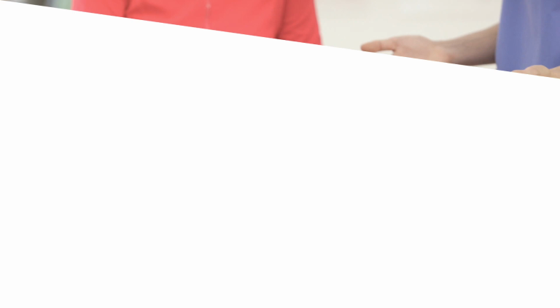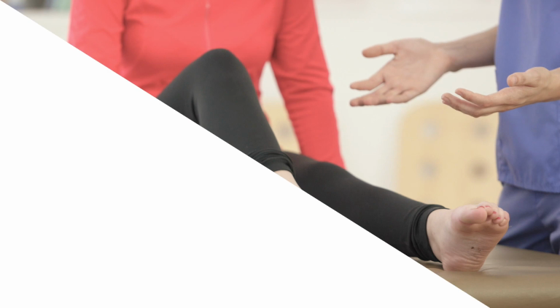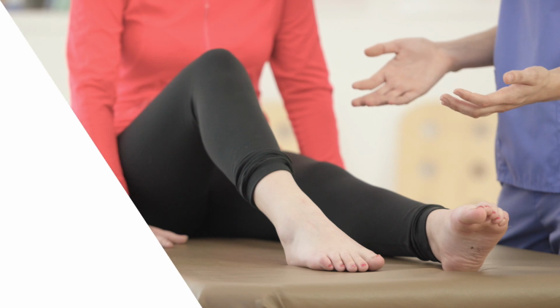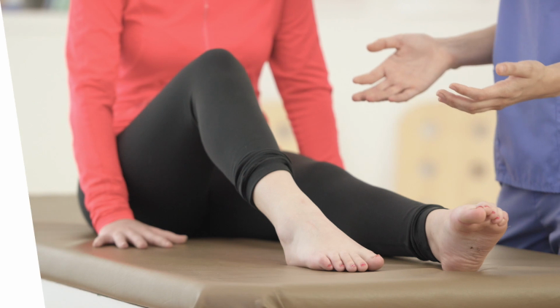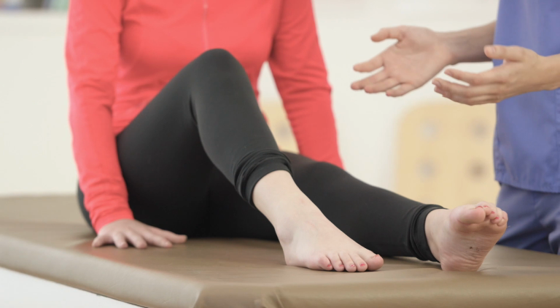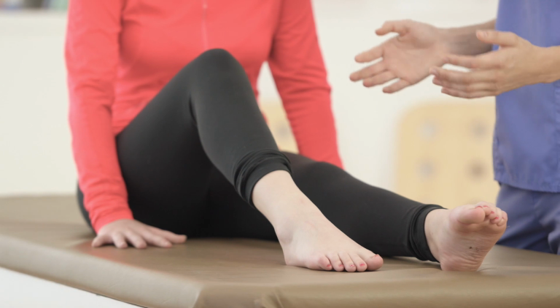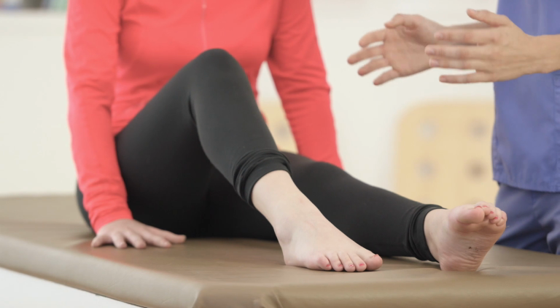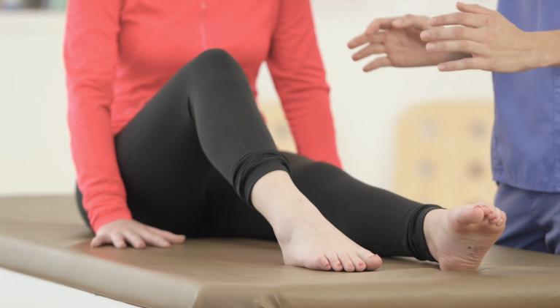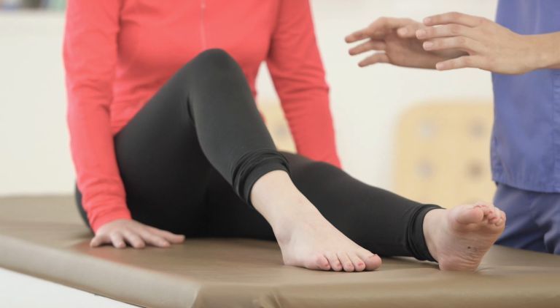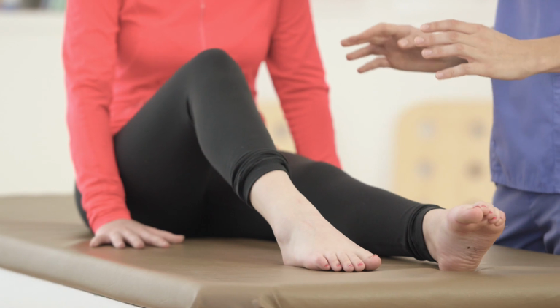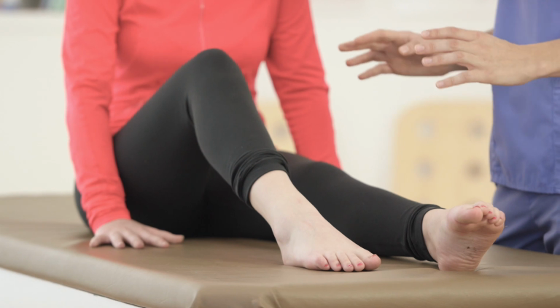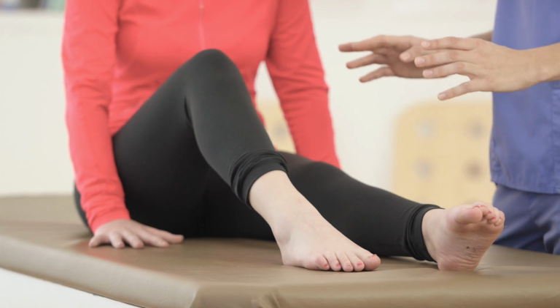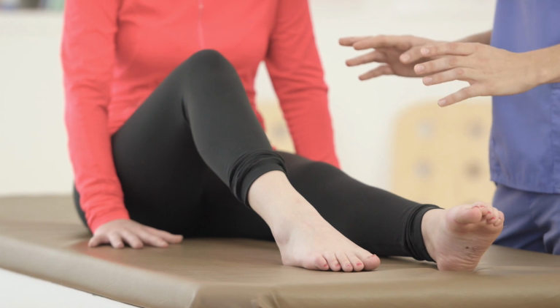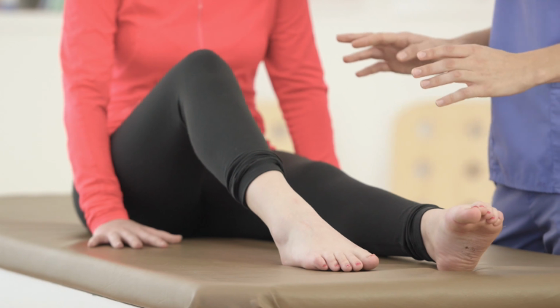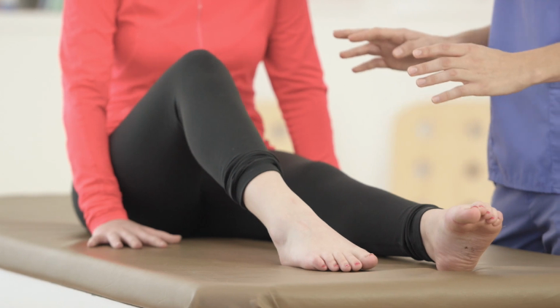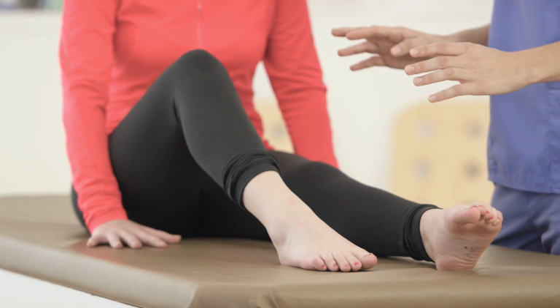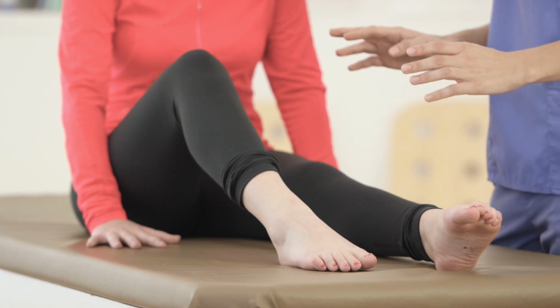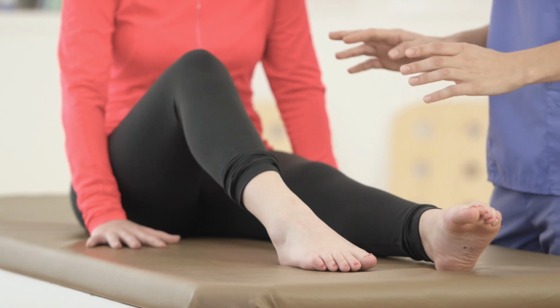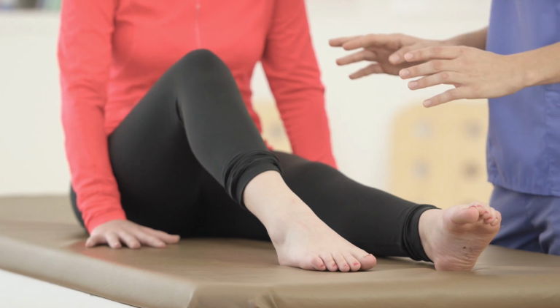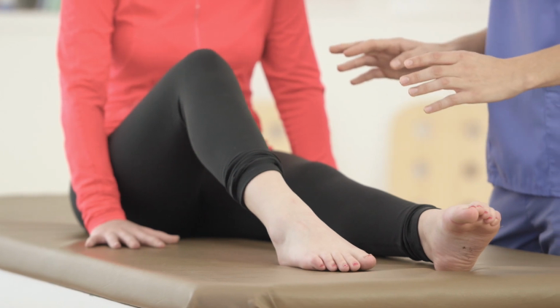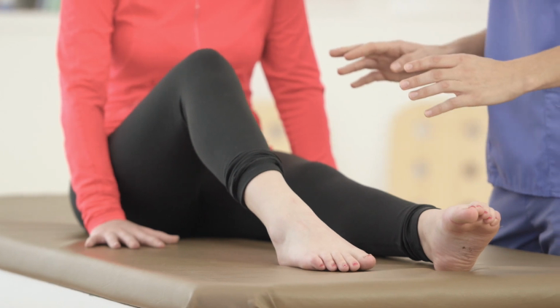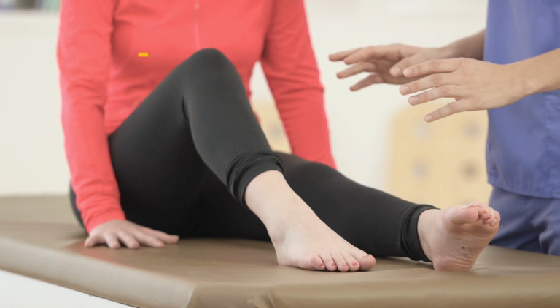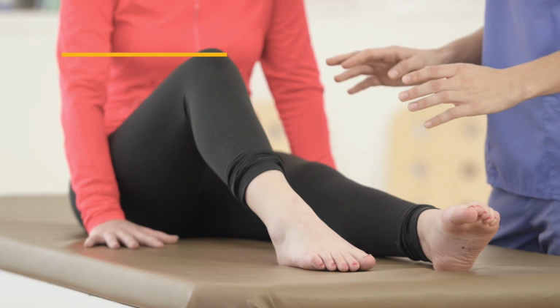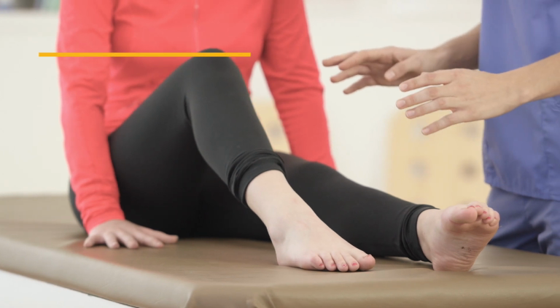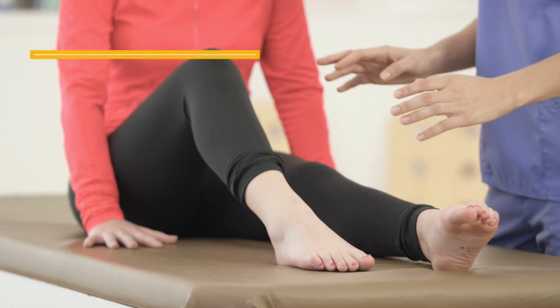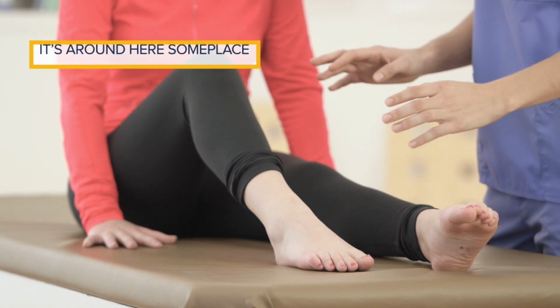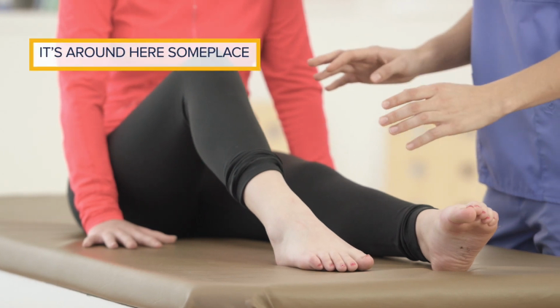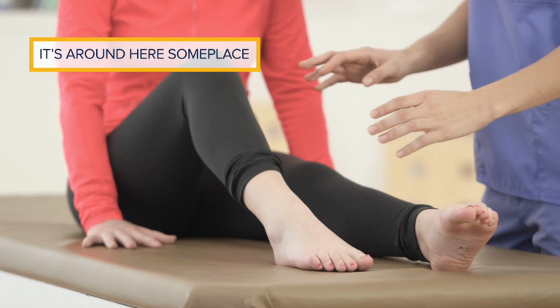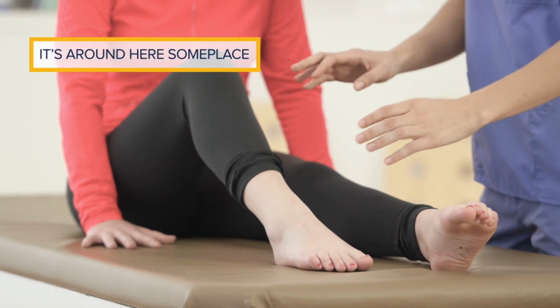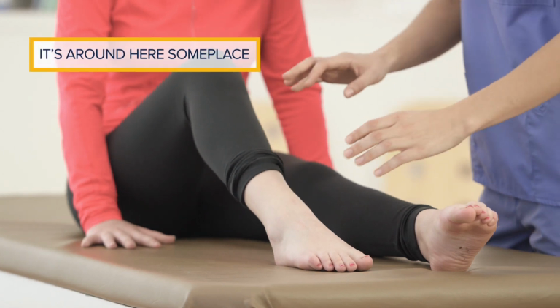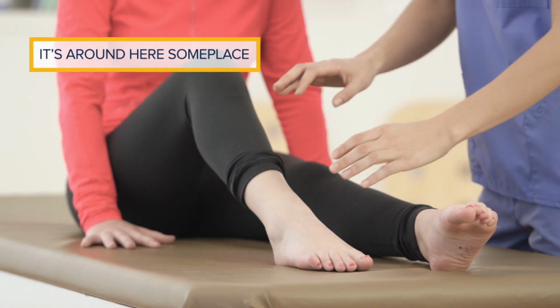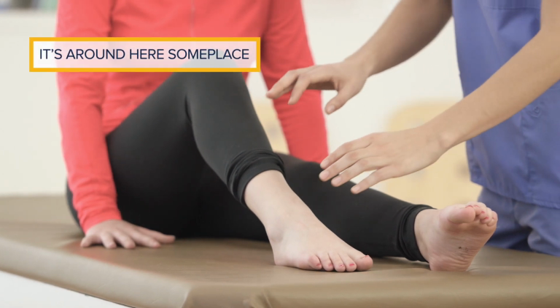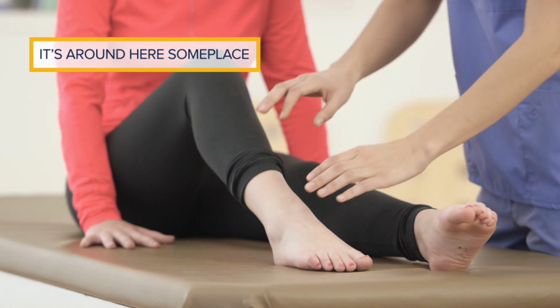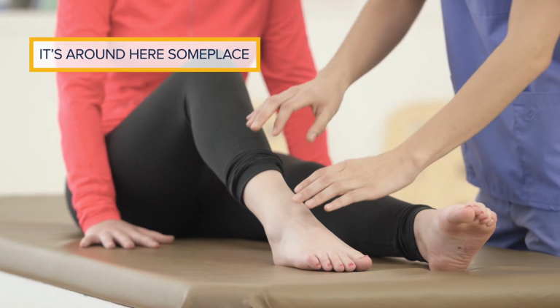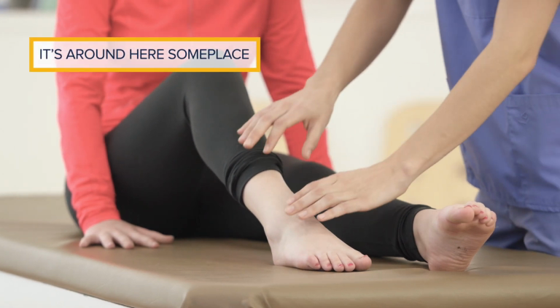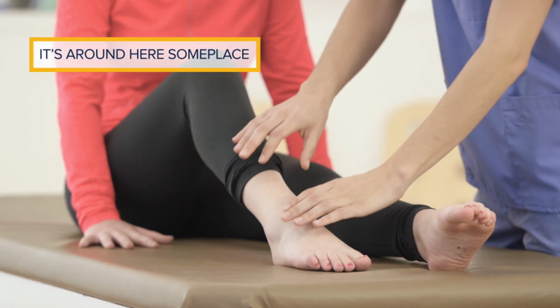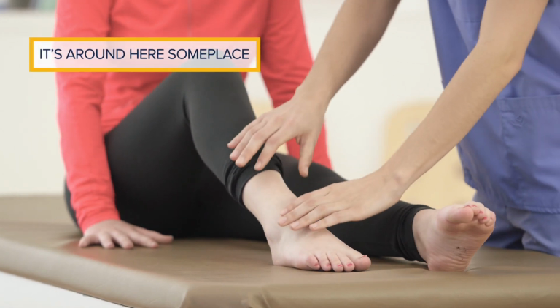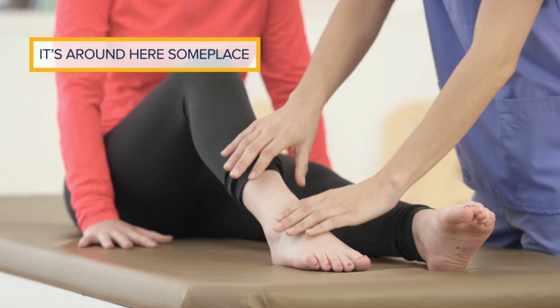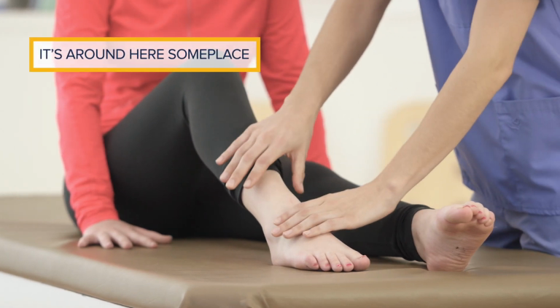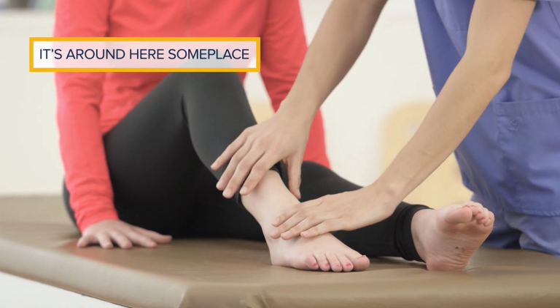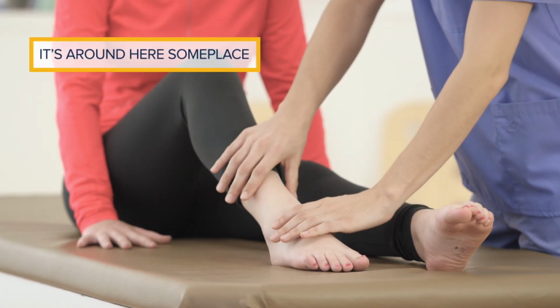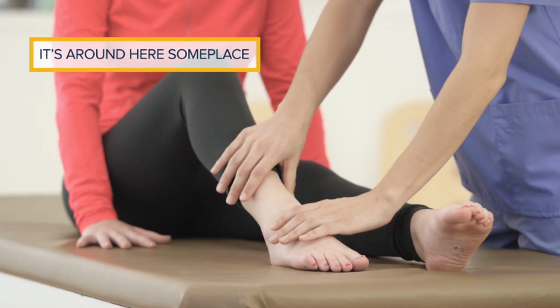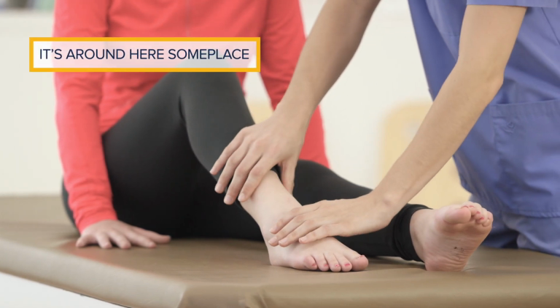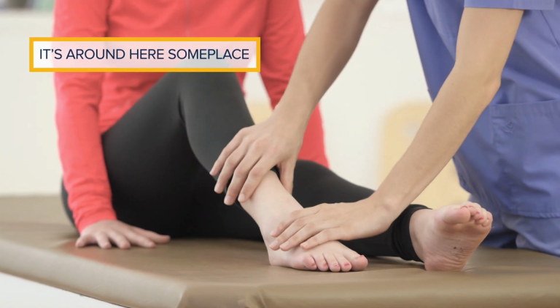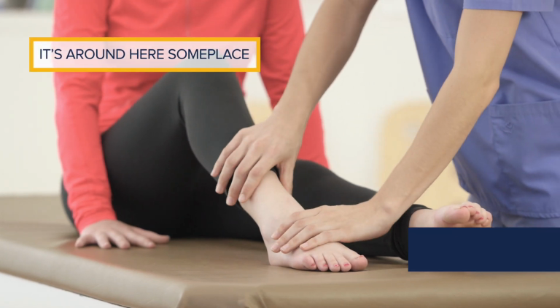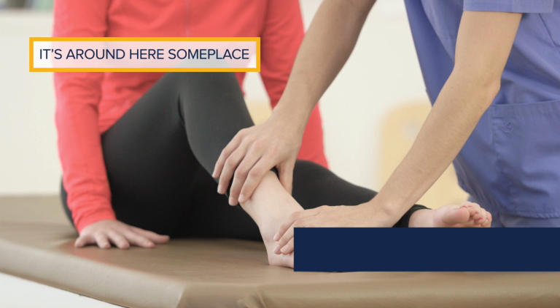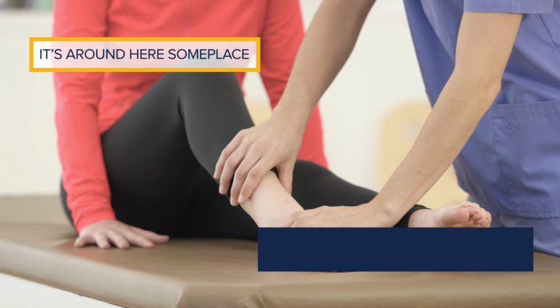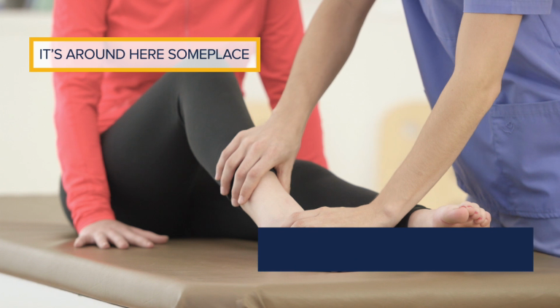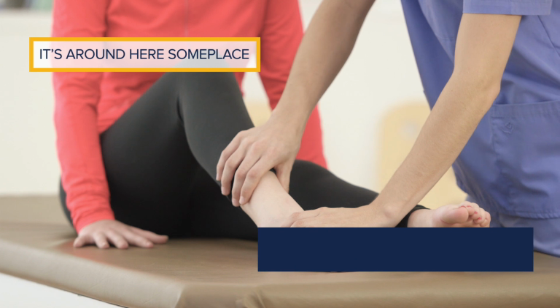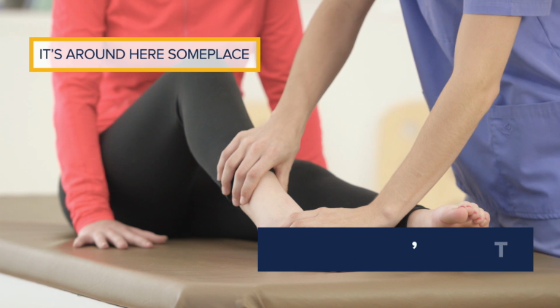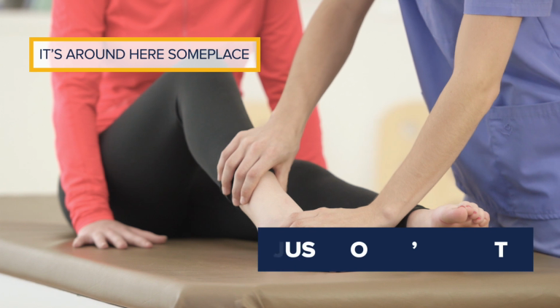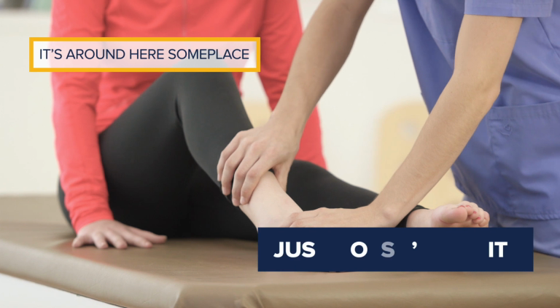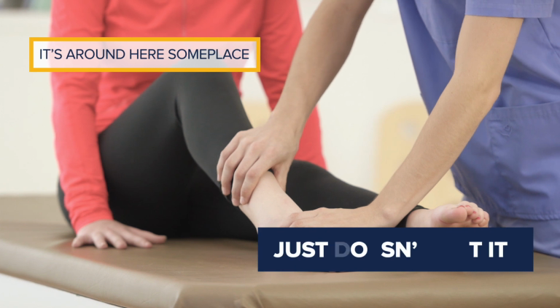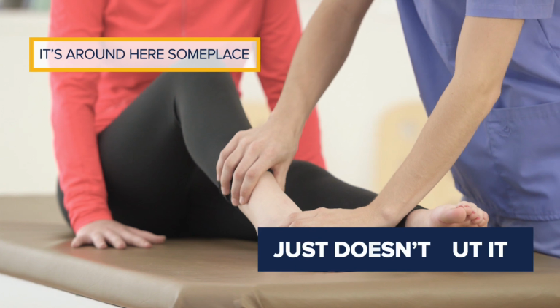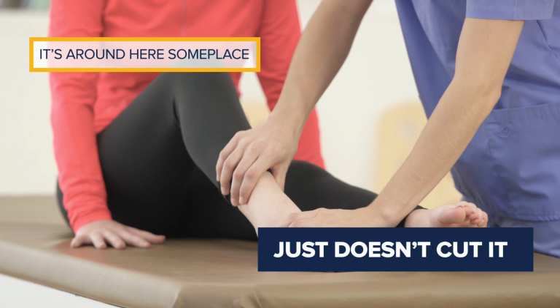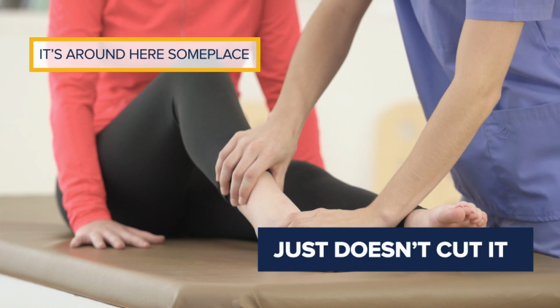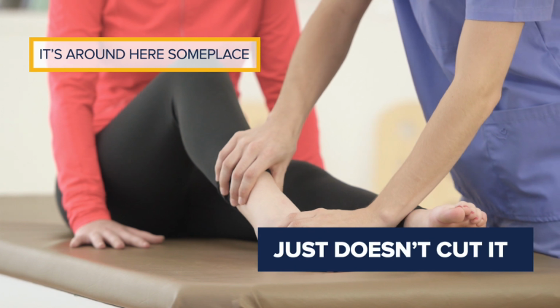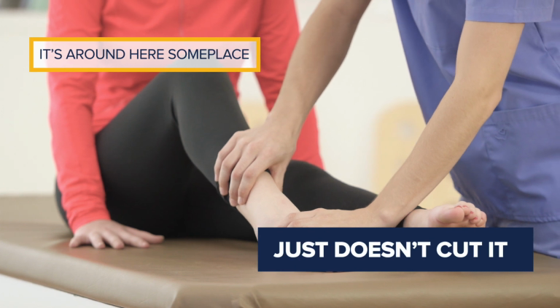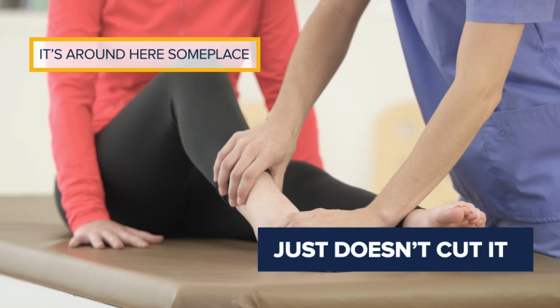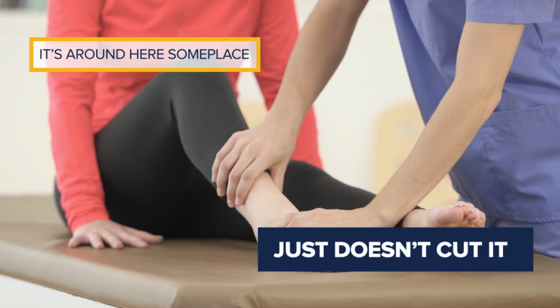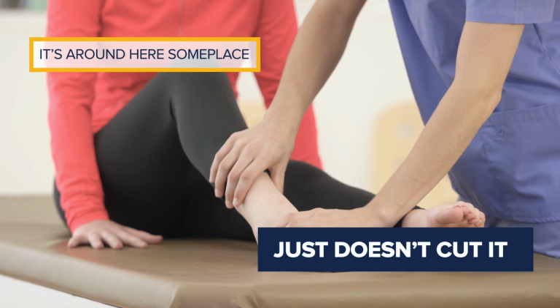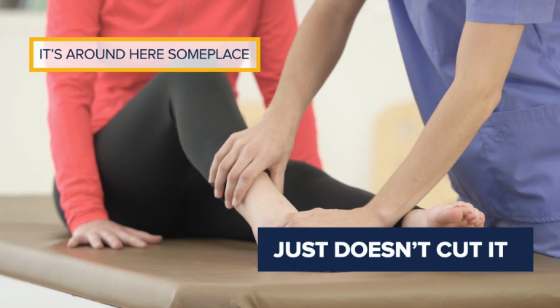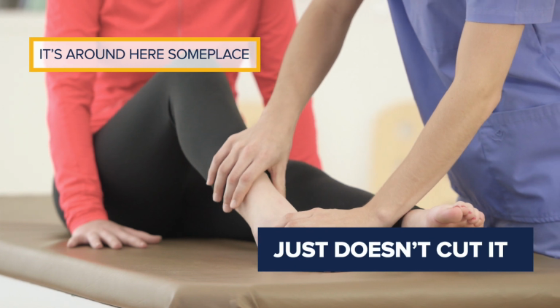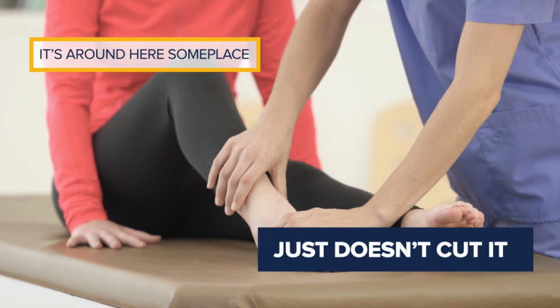When teaching the art of palpation, the notion that it's around here someplace just doesn't cut it.